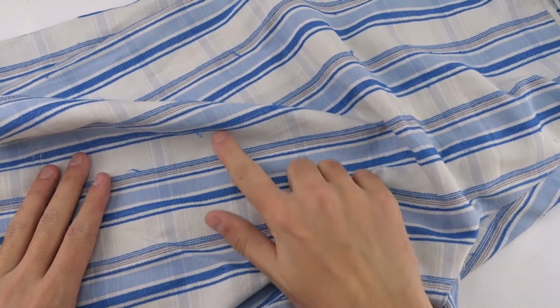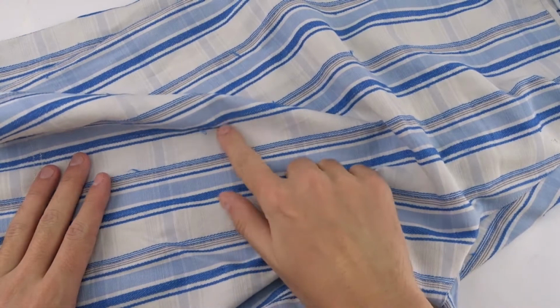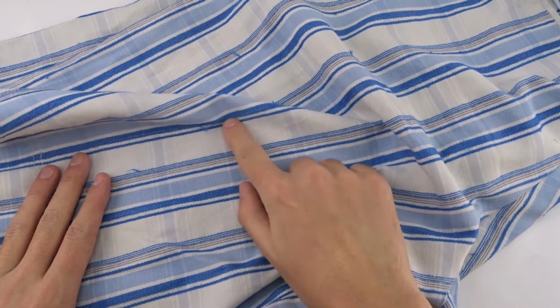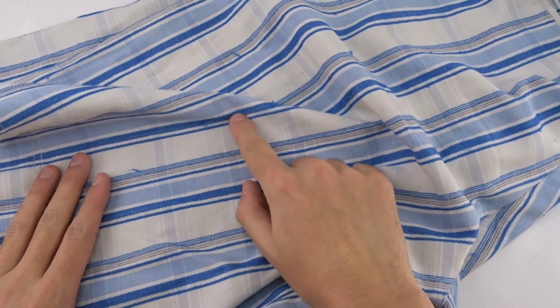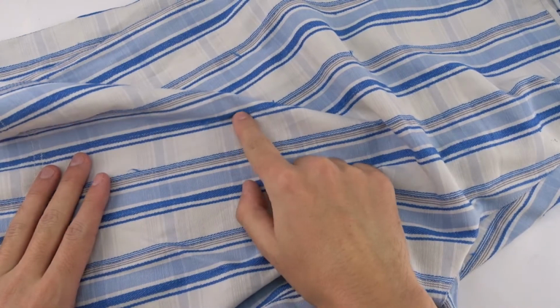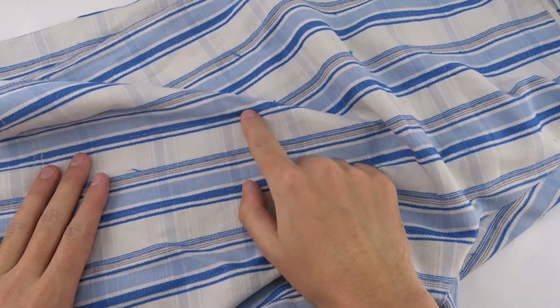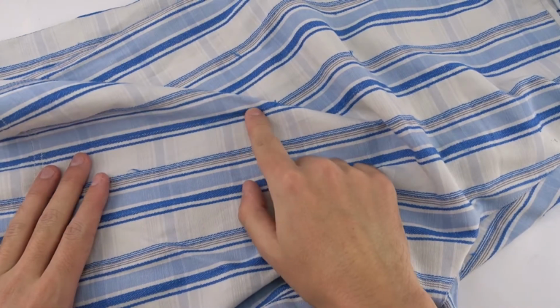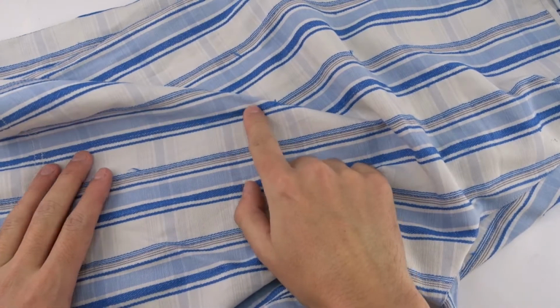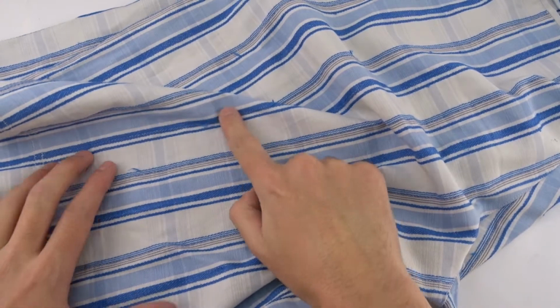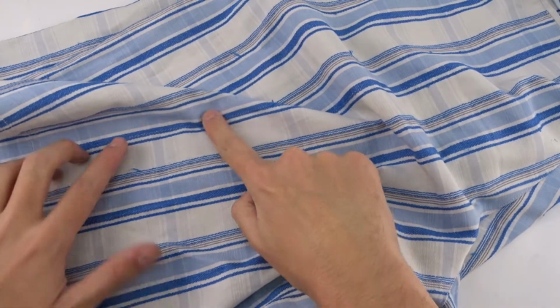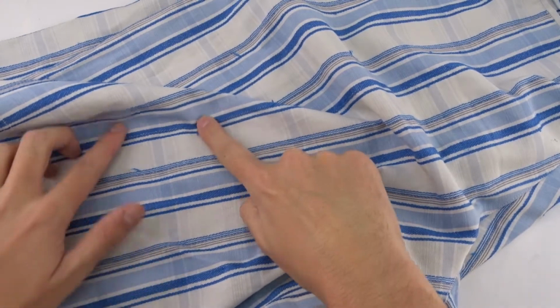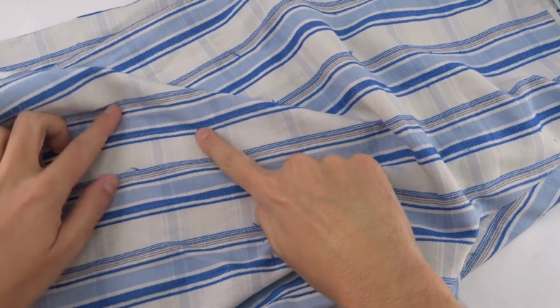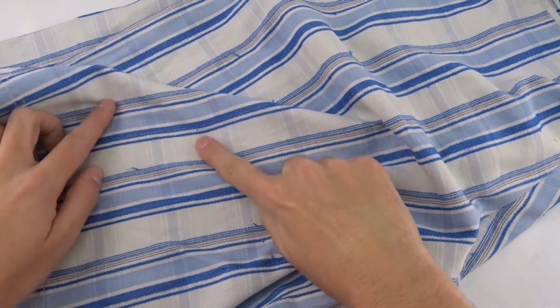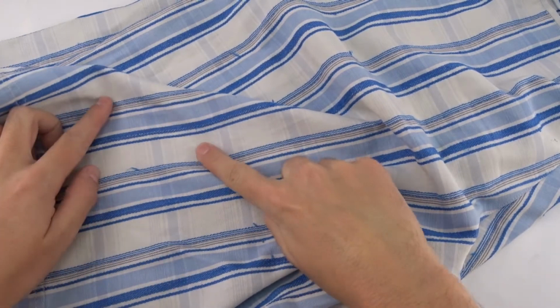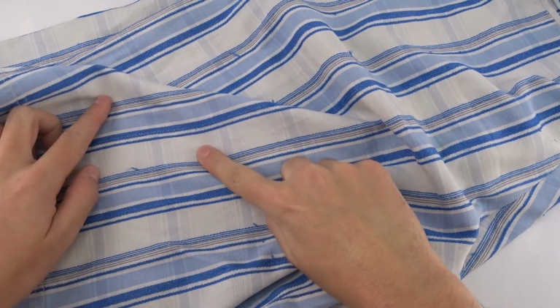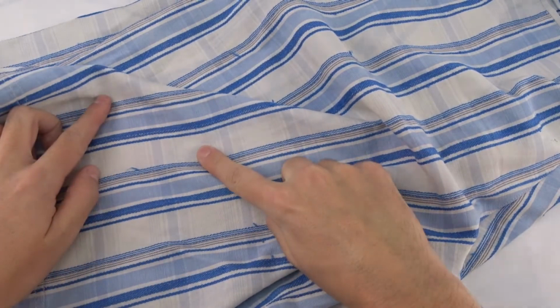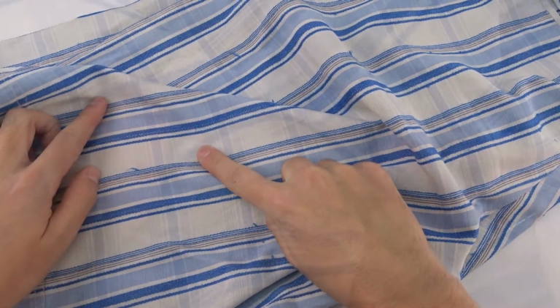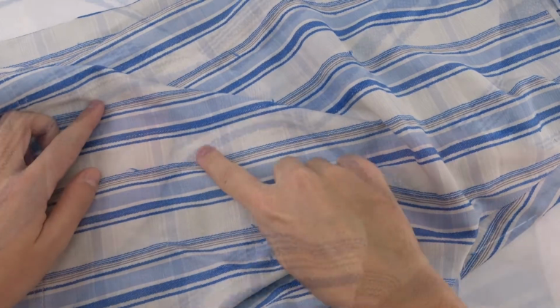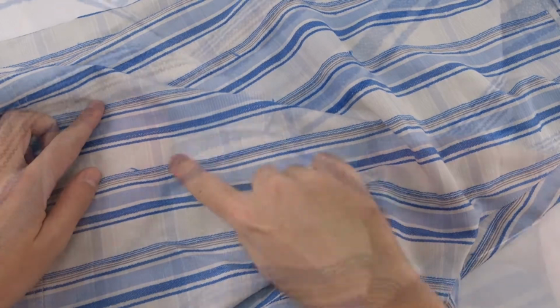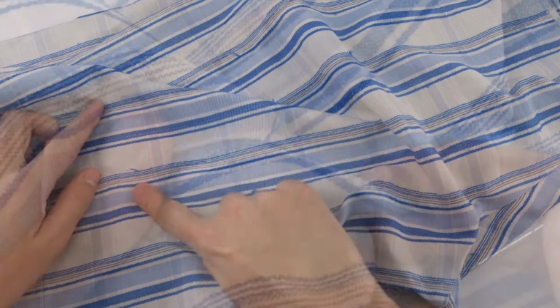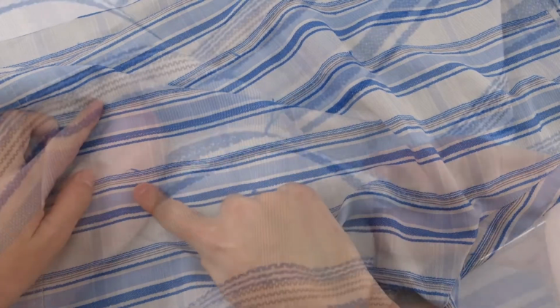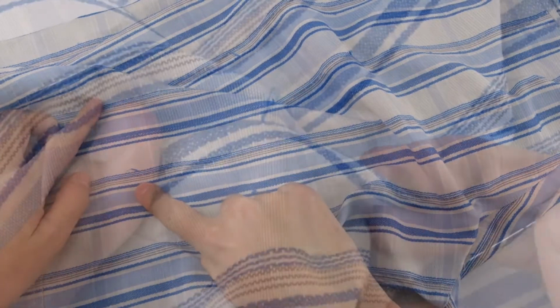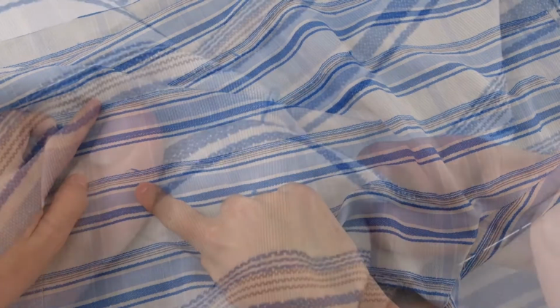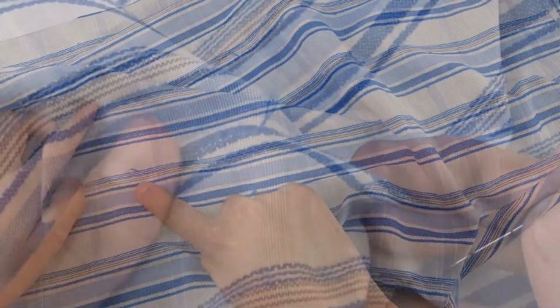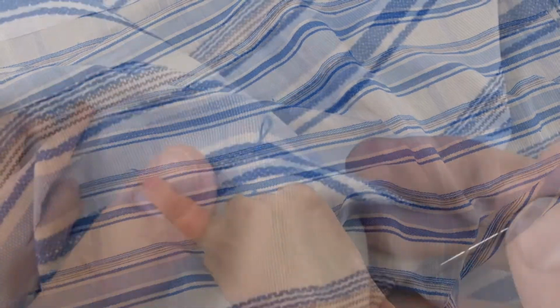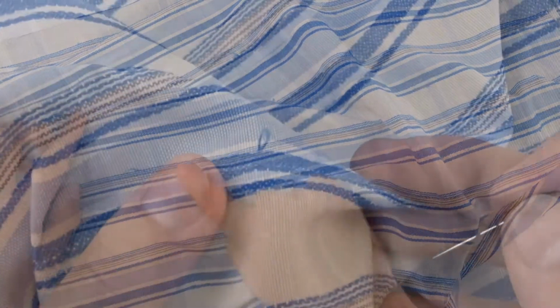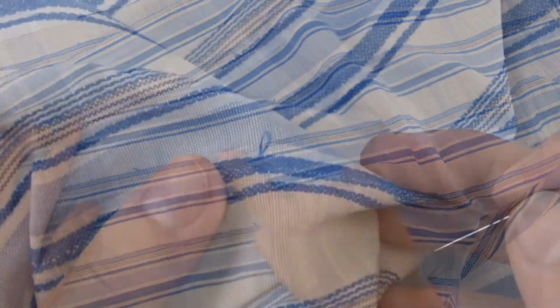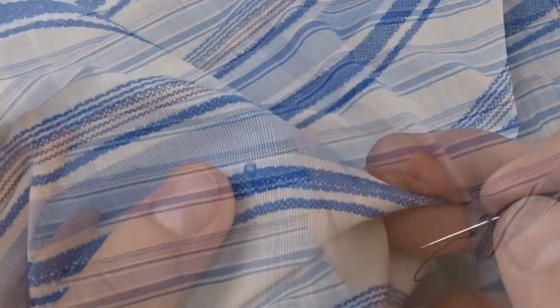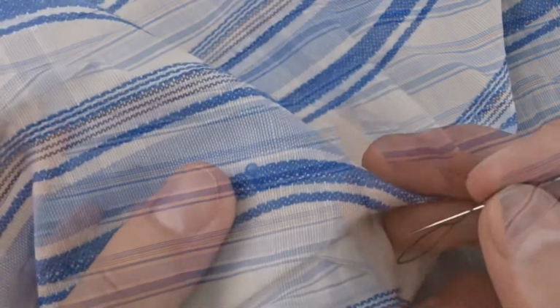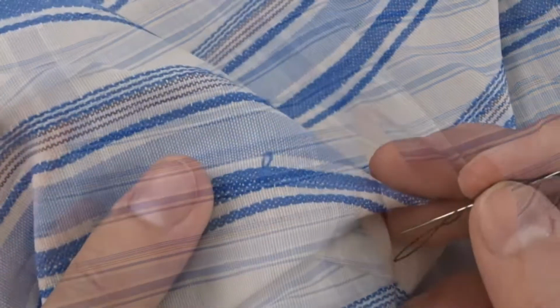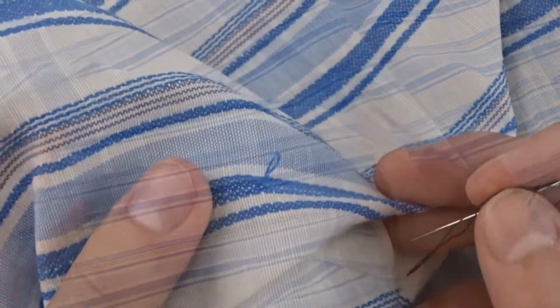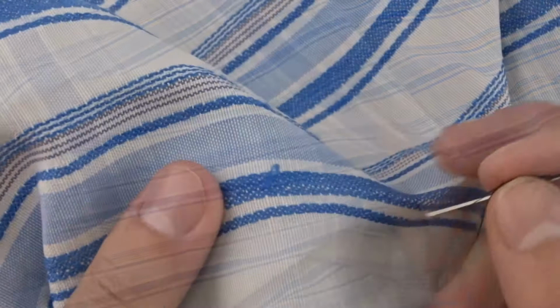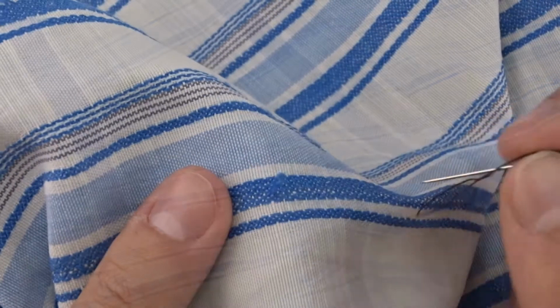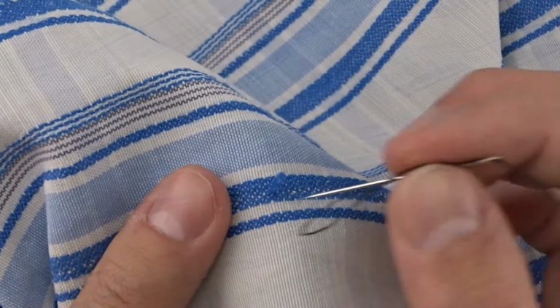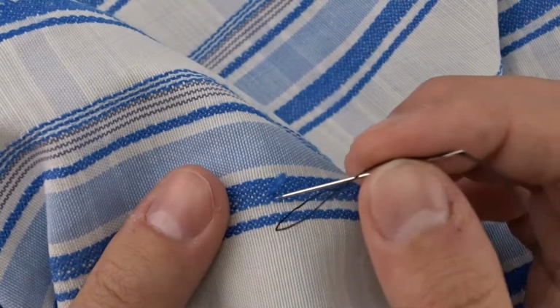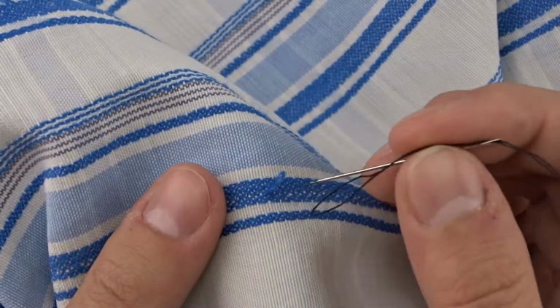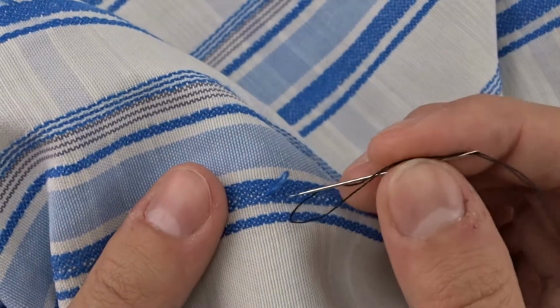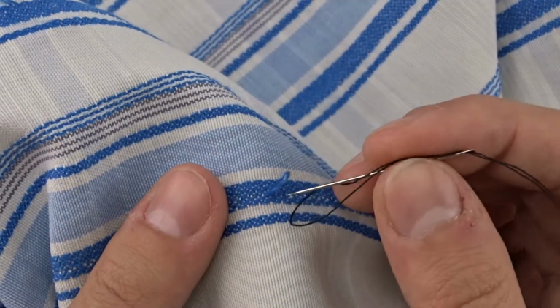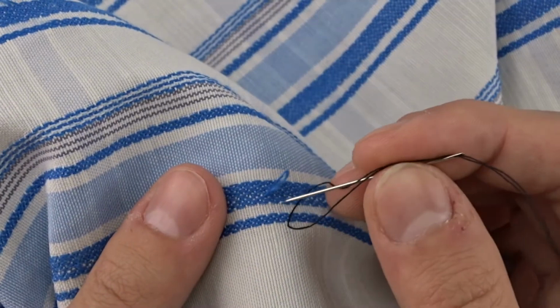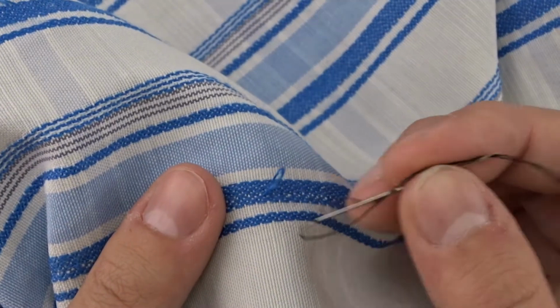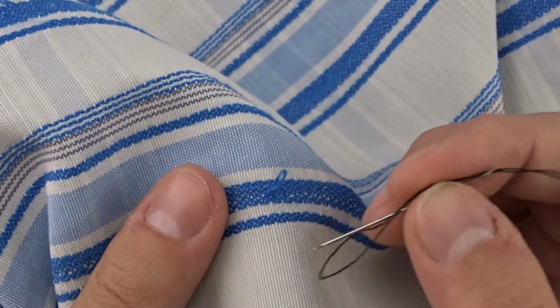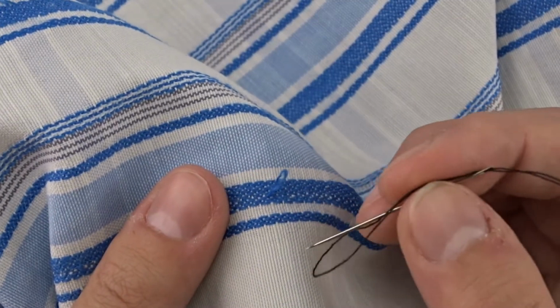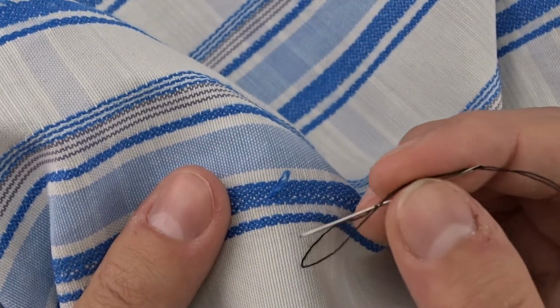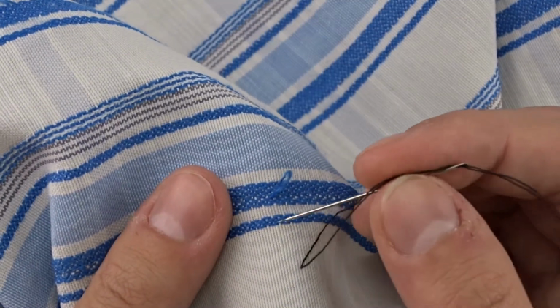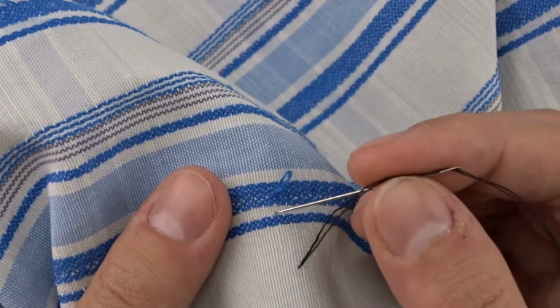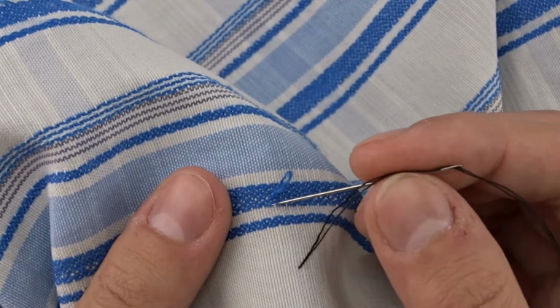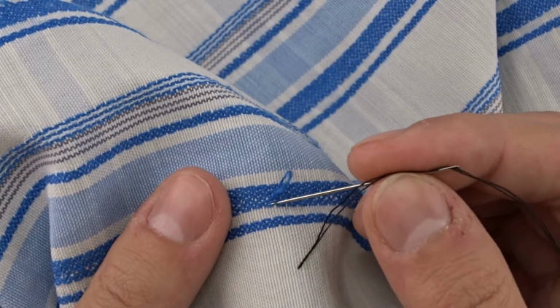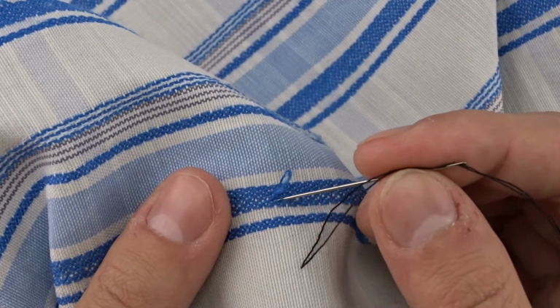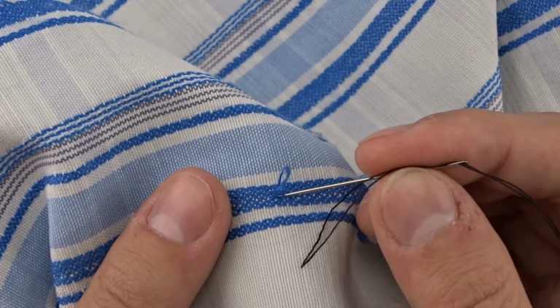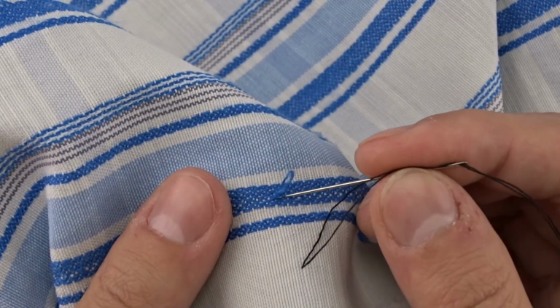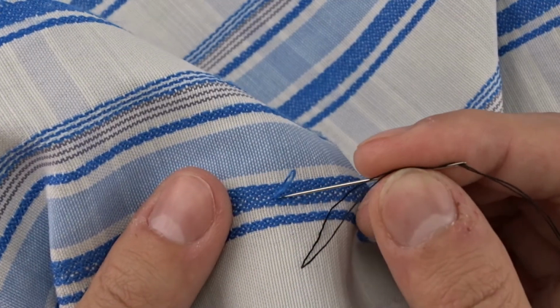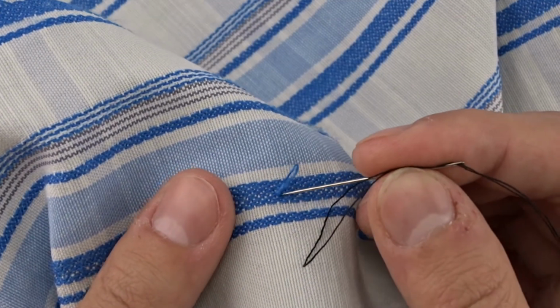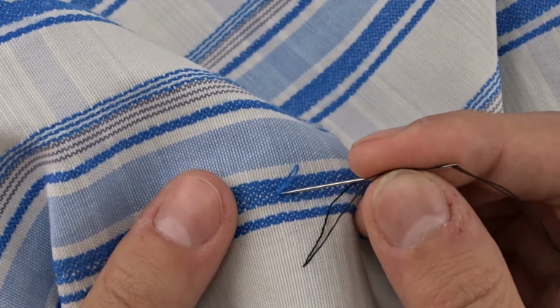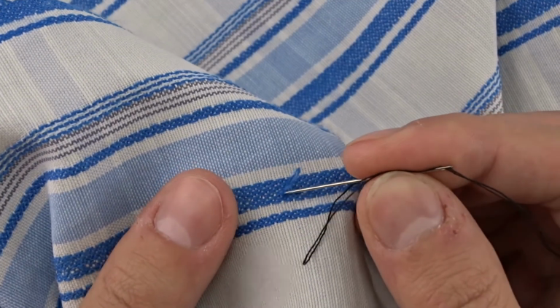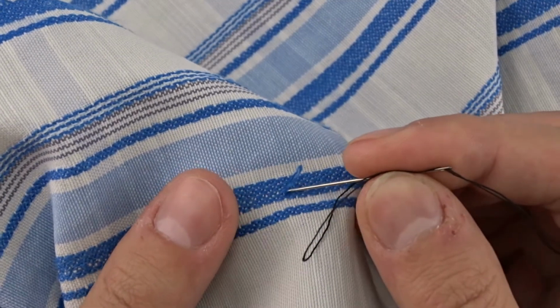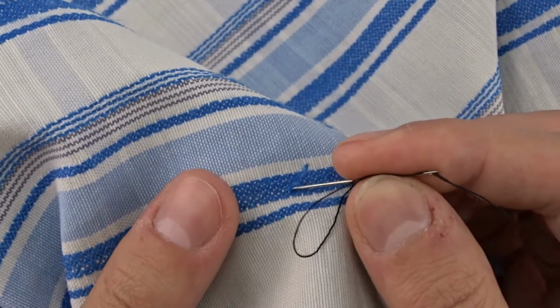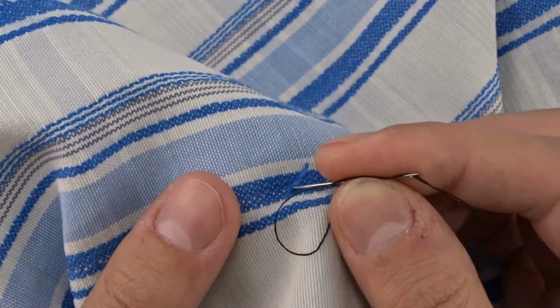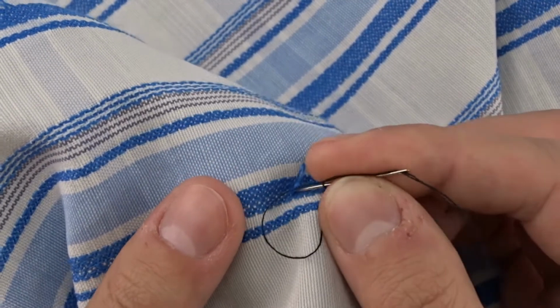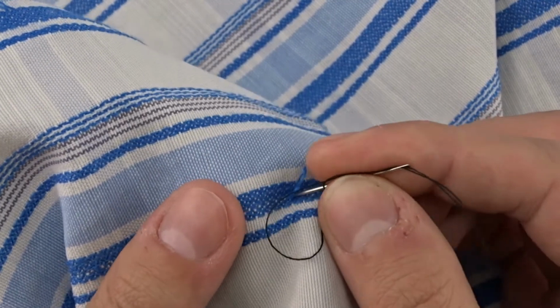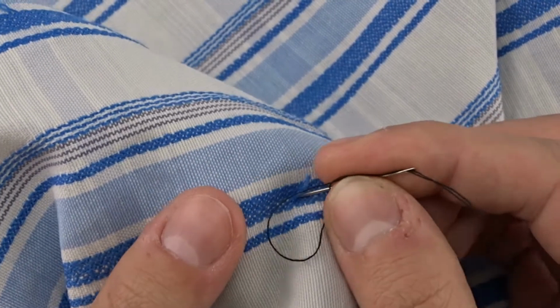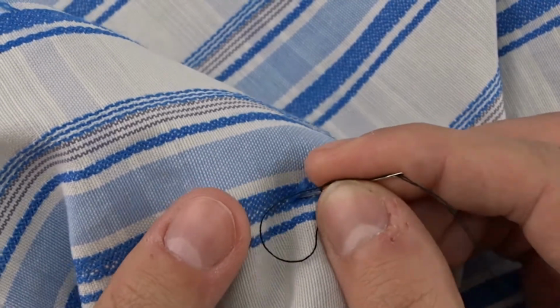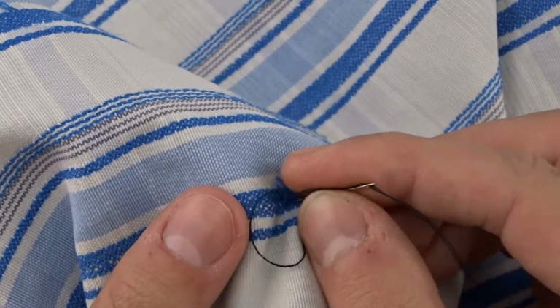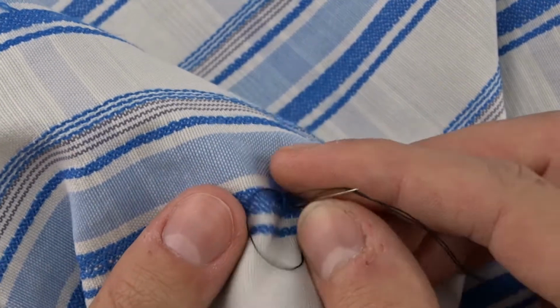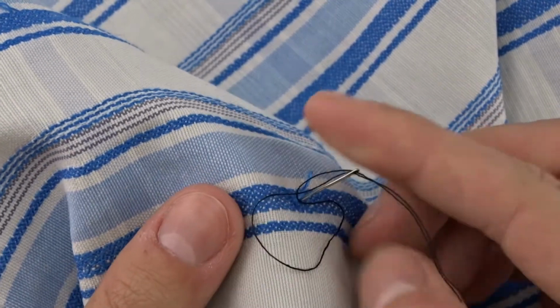Here you can see this method once again. I'm using a pair of pants that also have been damaged by the dog.